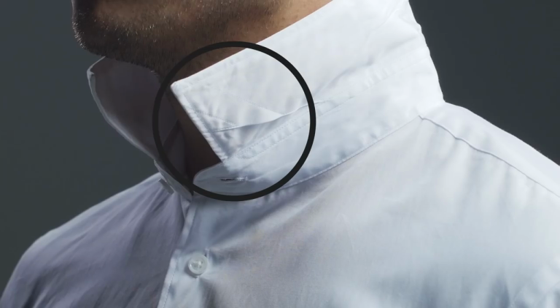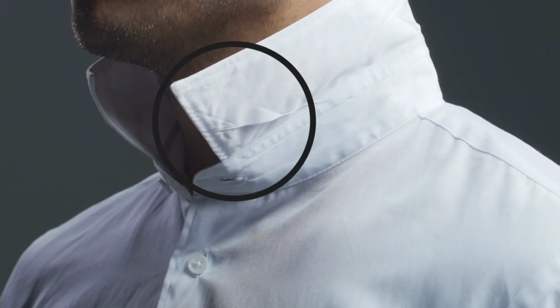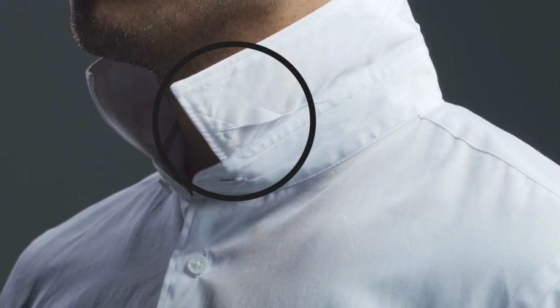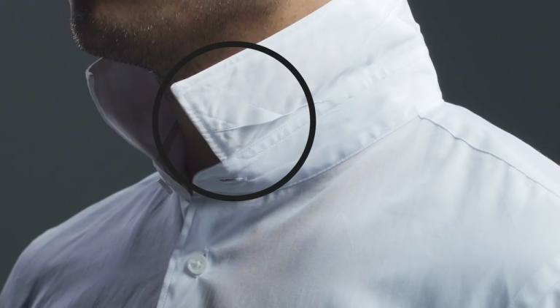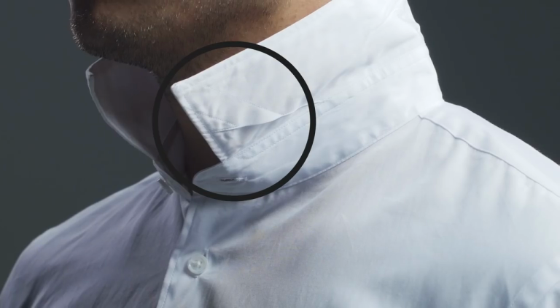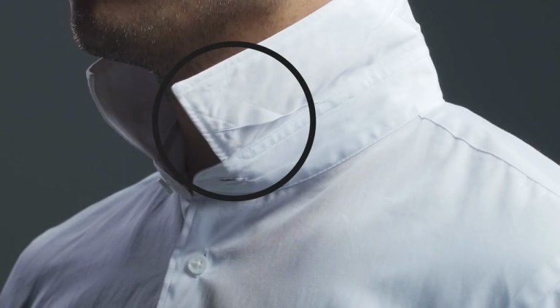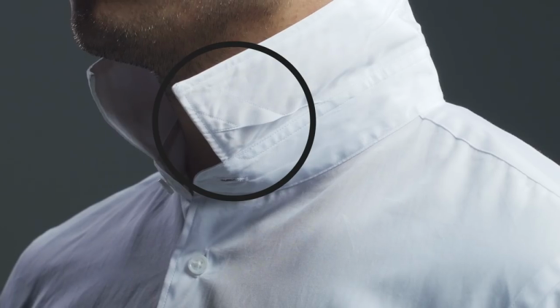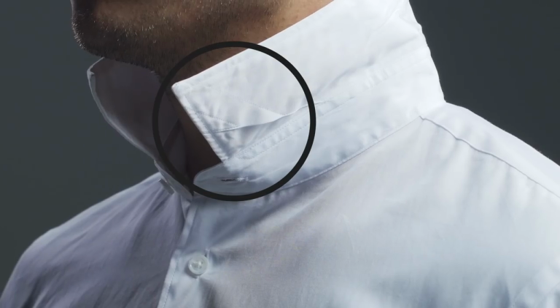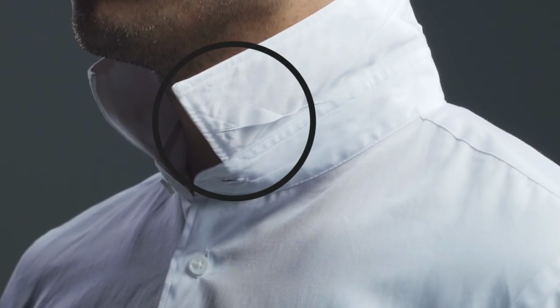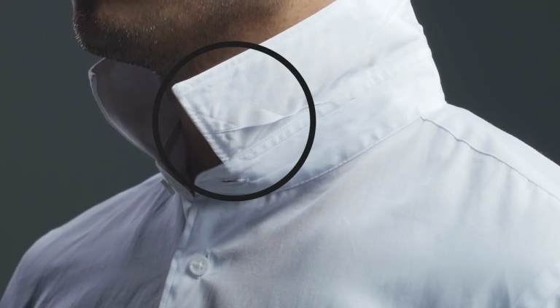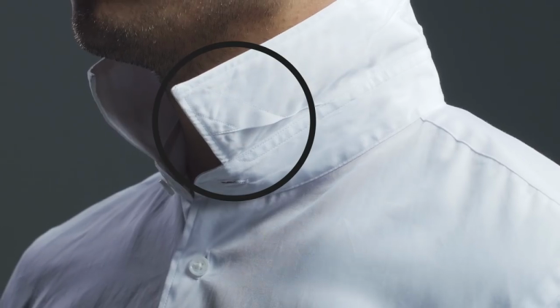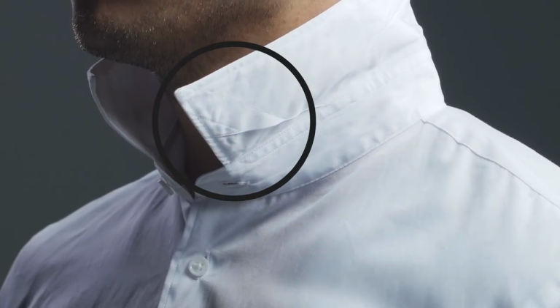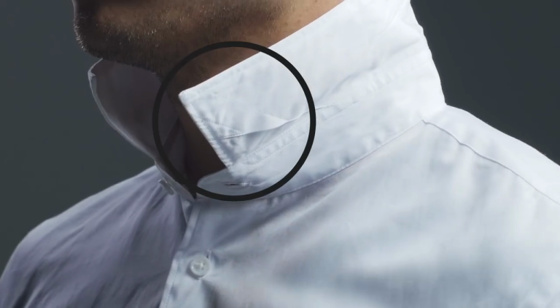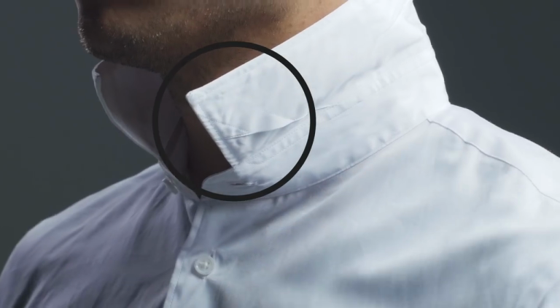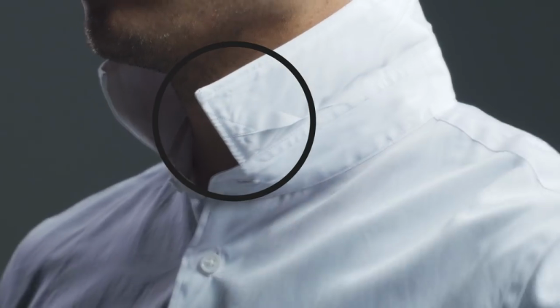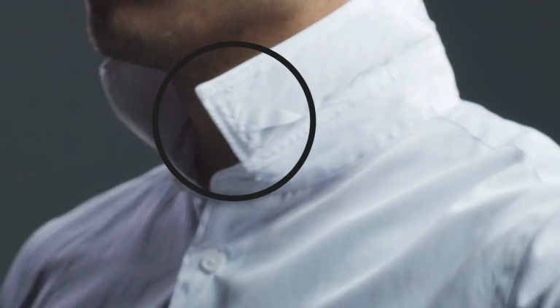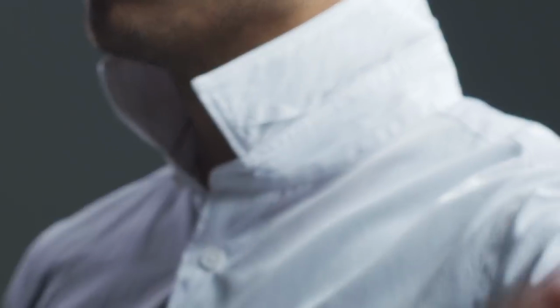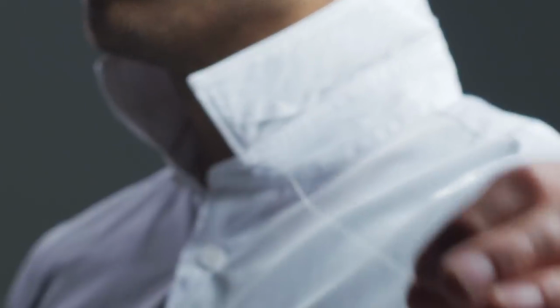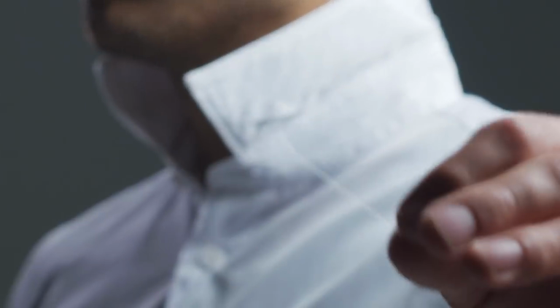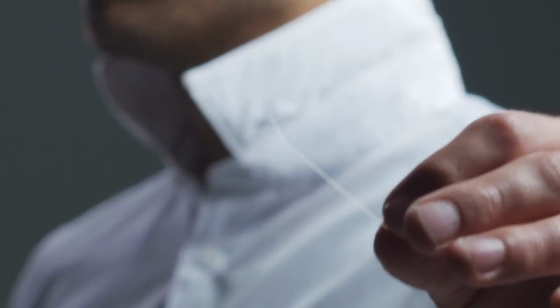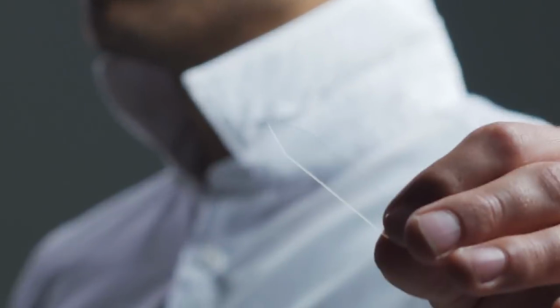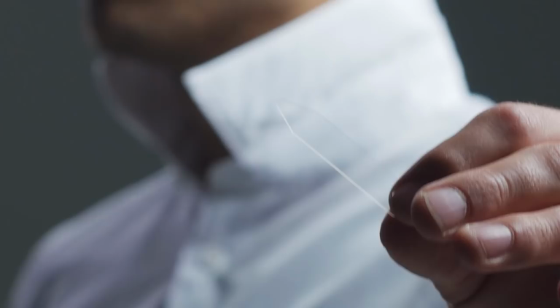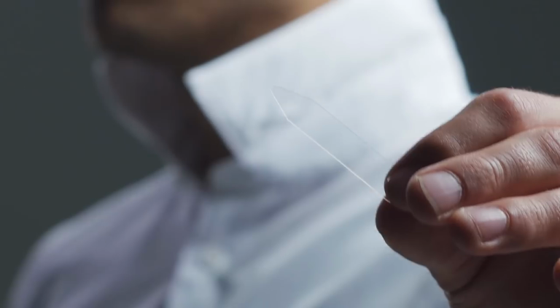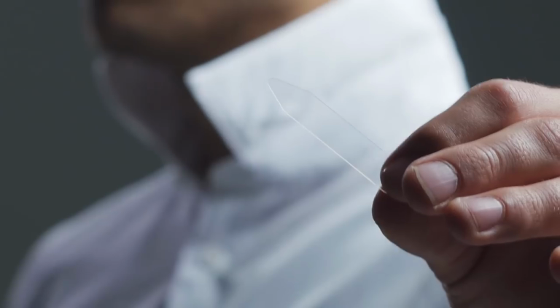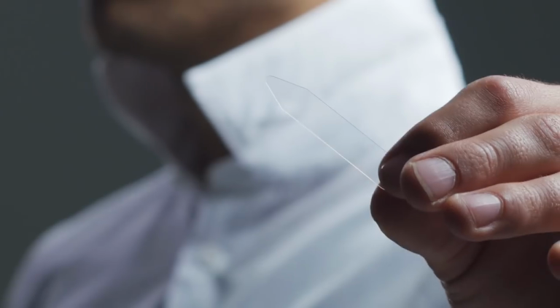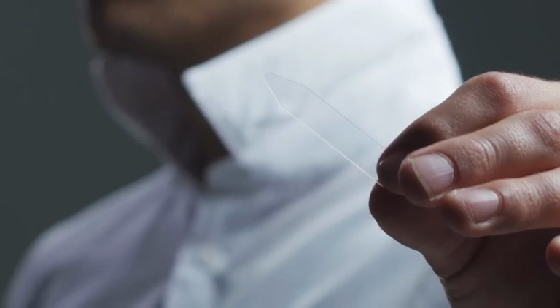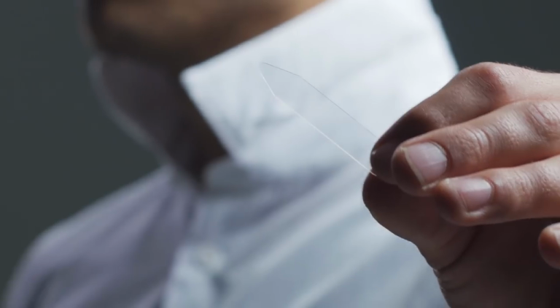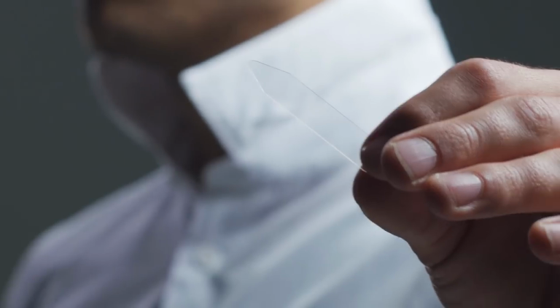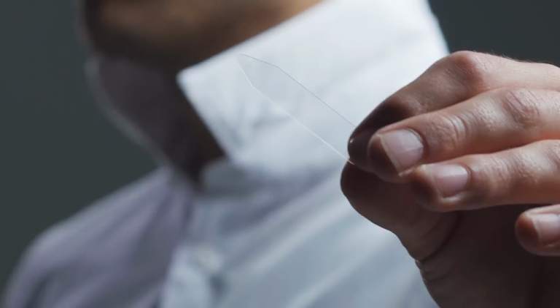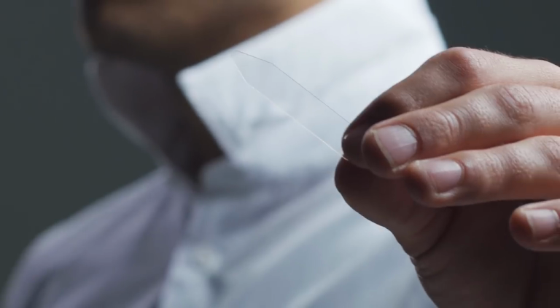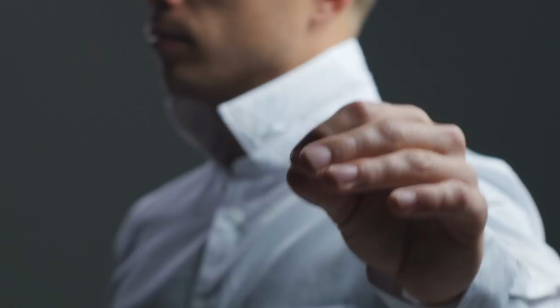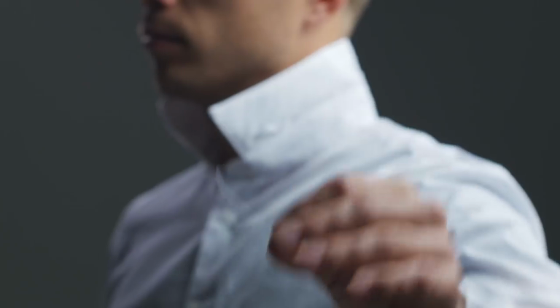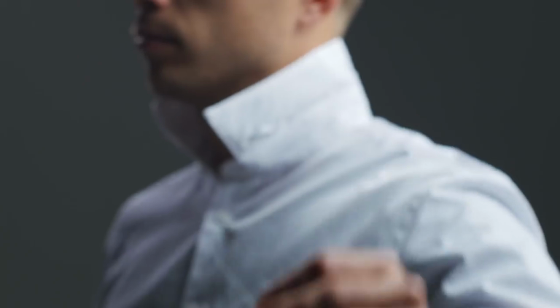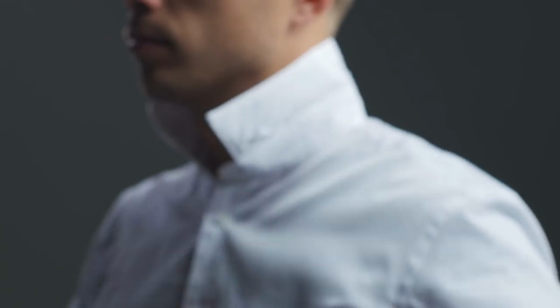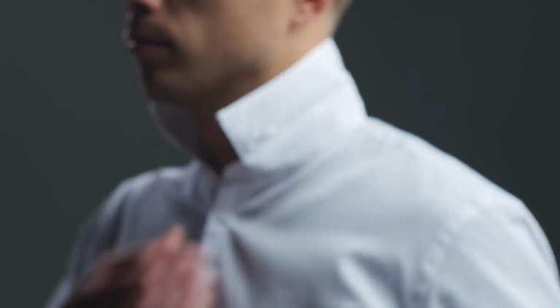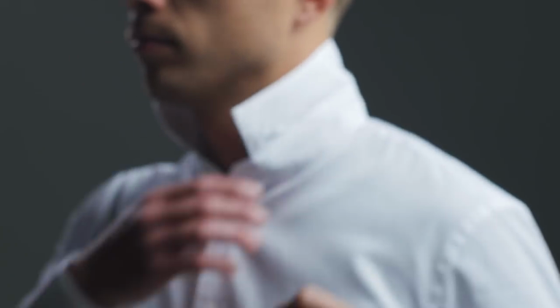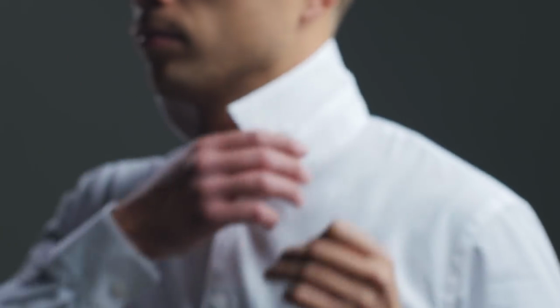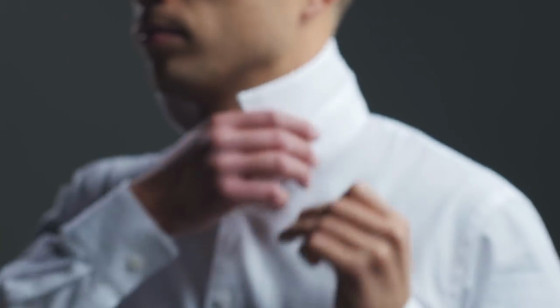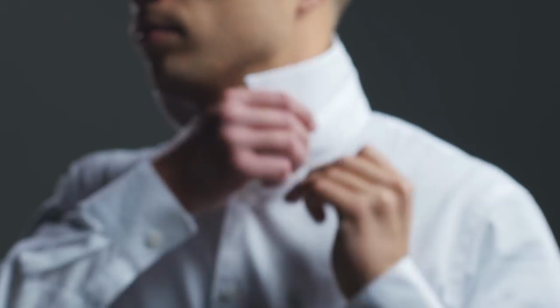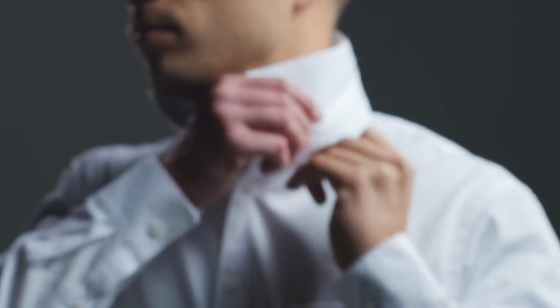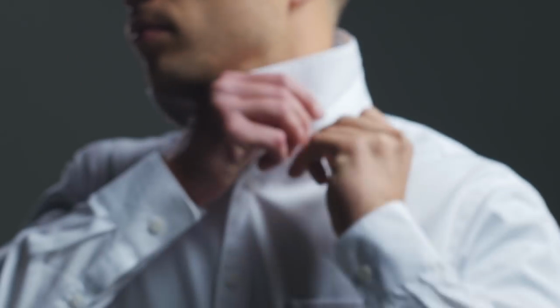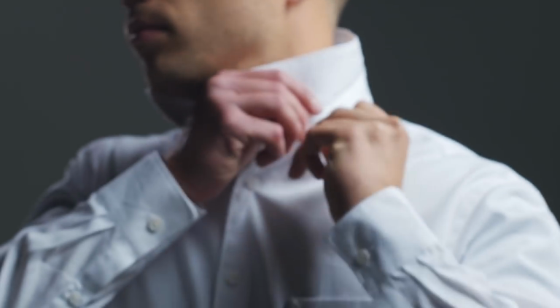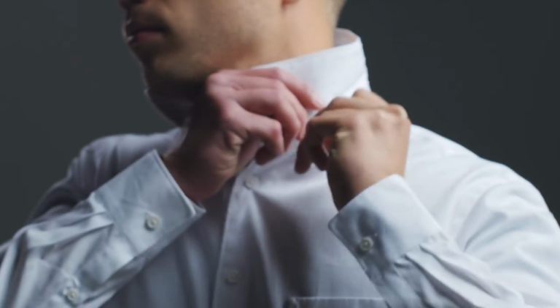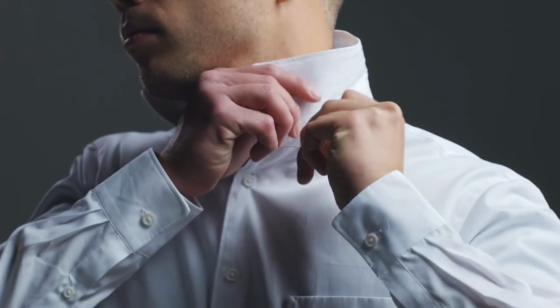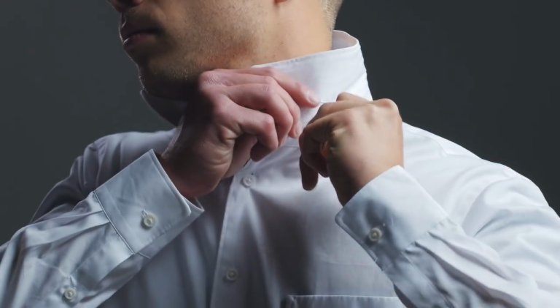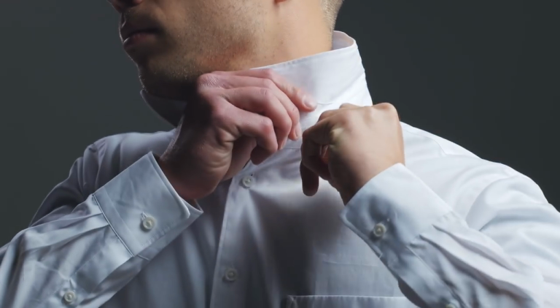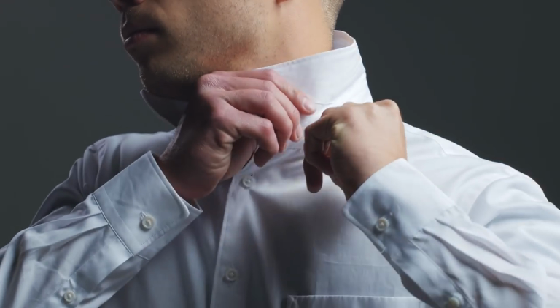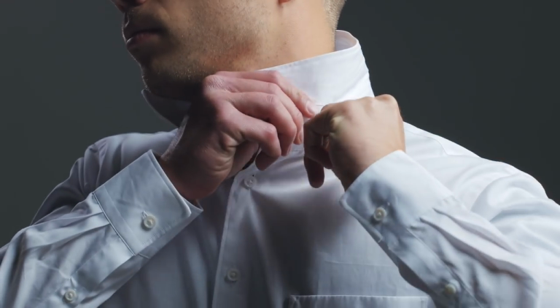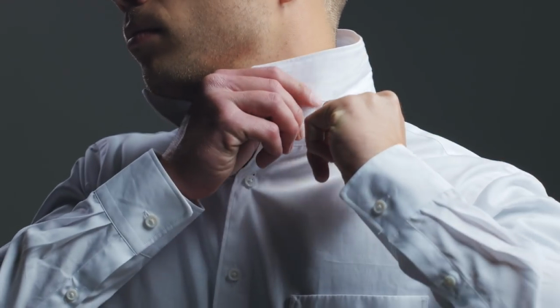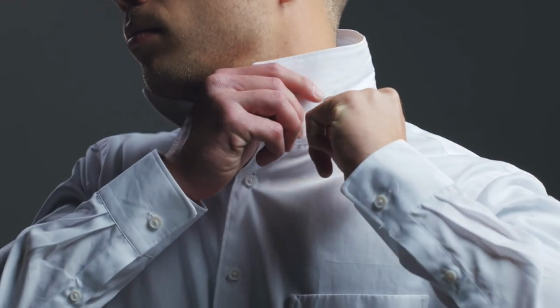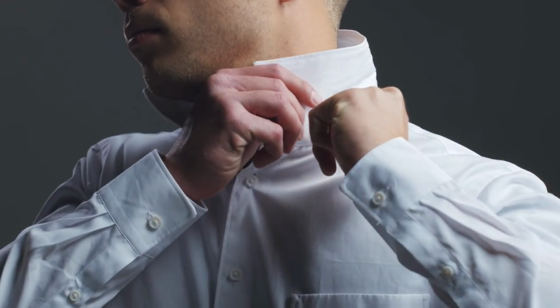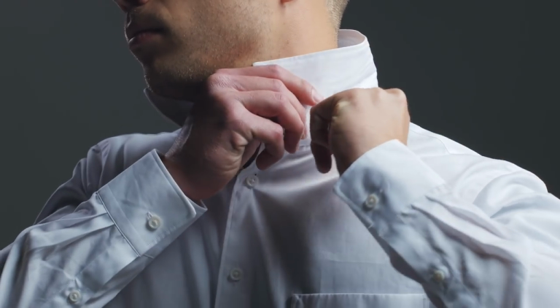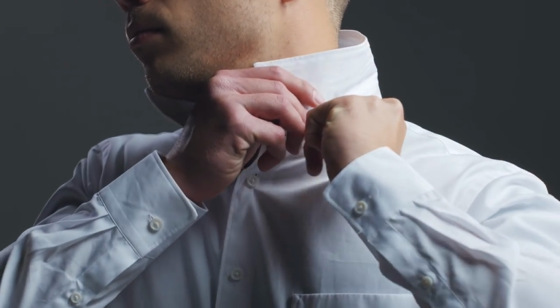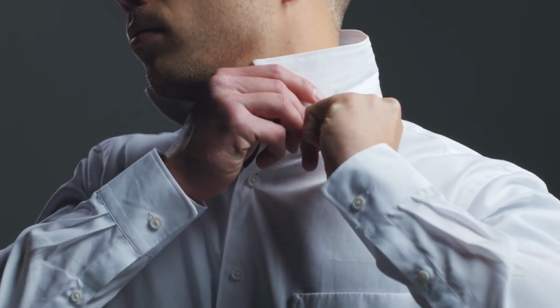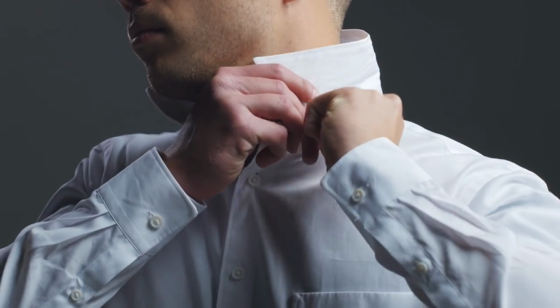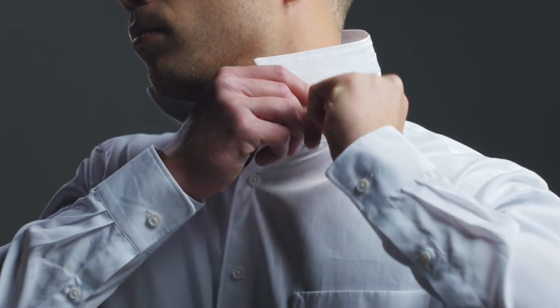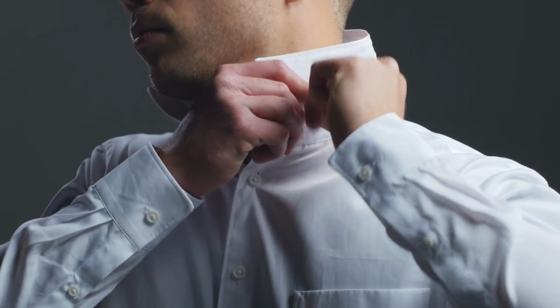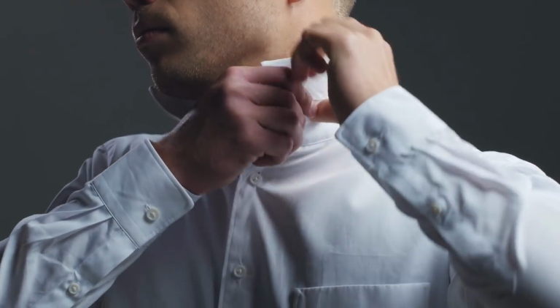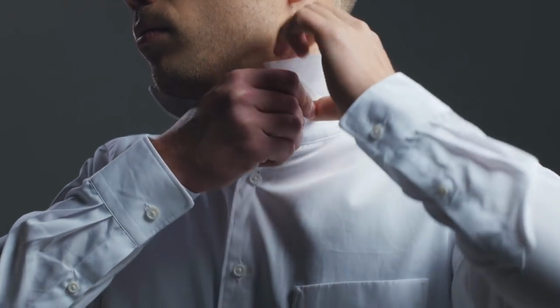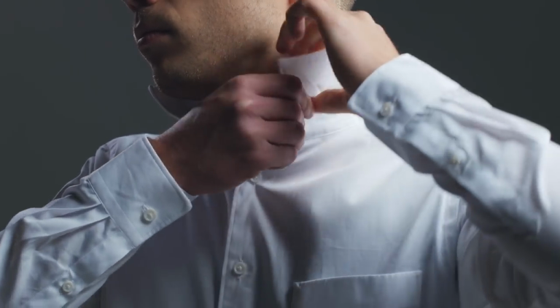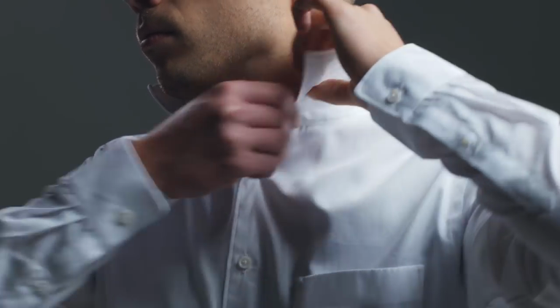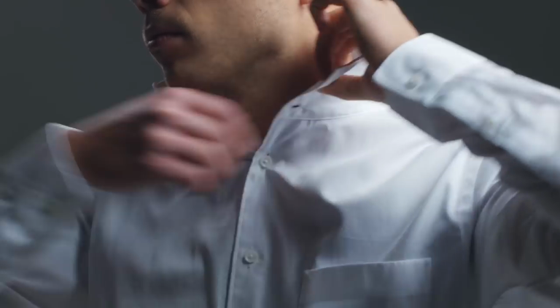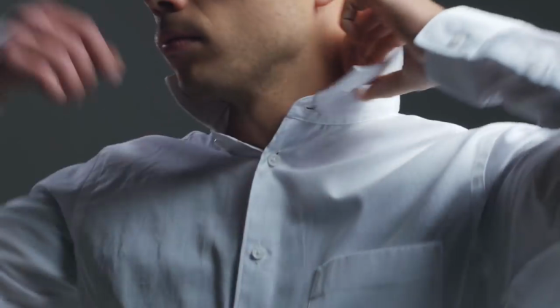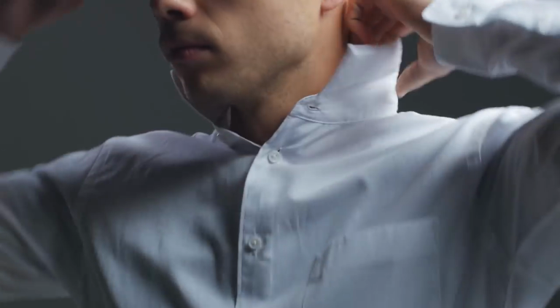Those little sleeves on your collar are for collar stays. Use them to achieve a more clean, formal look.